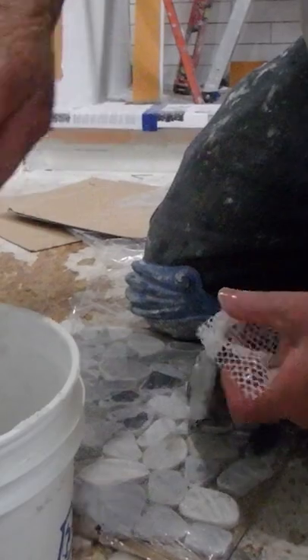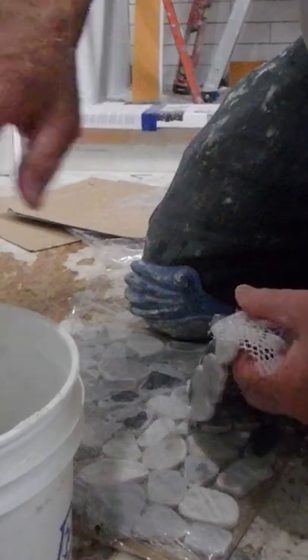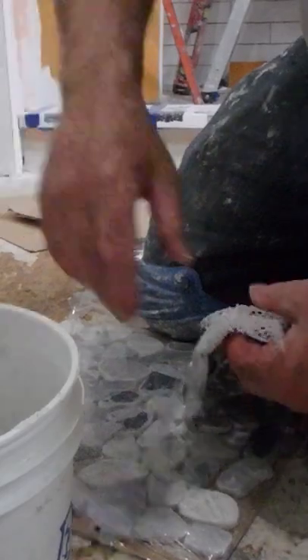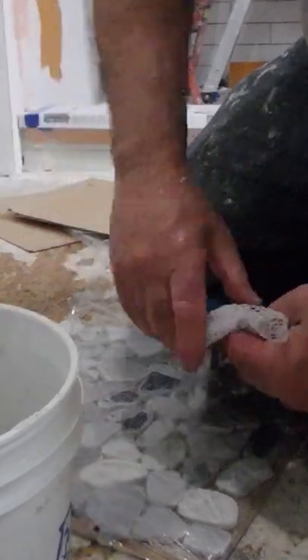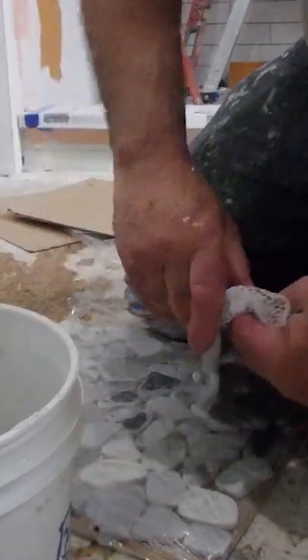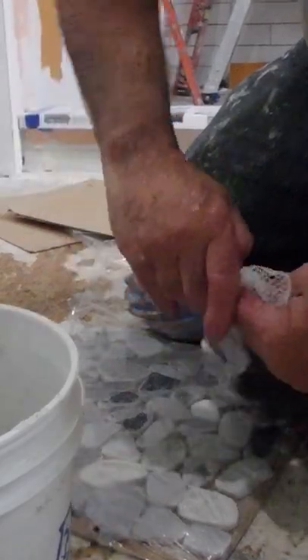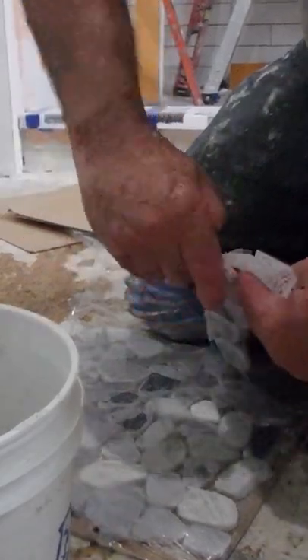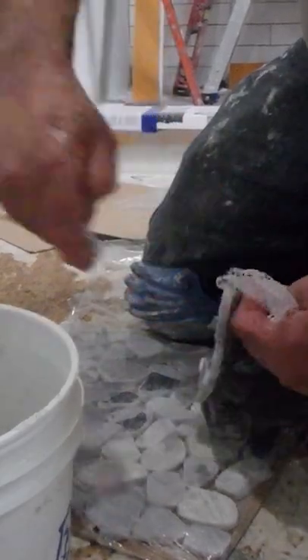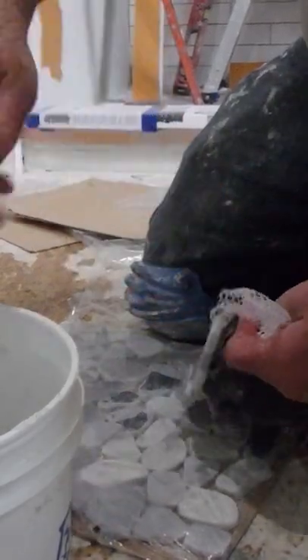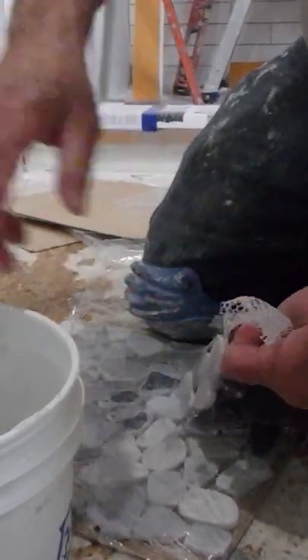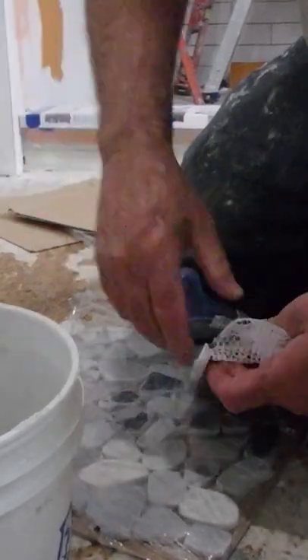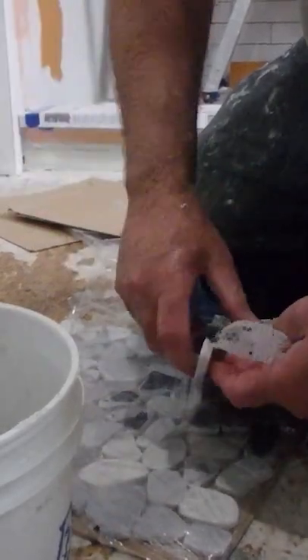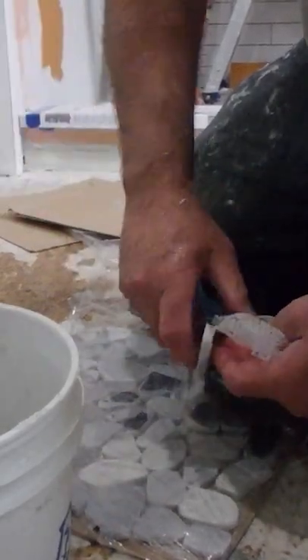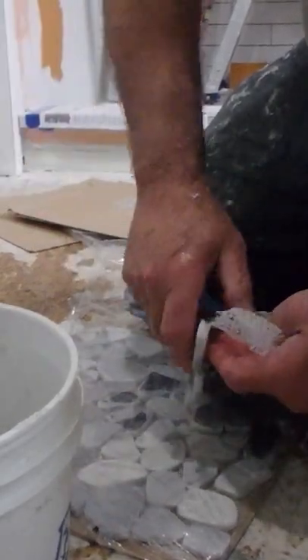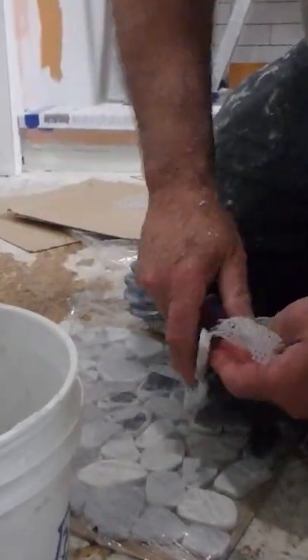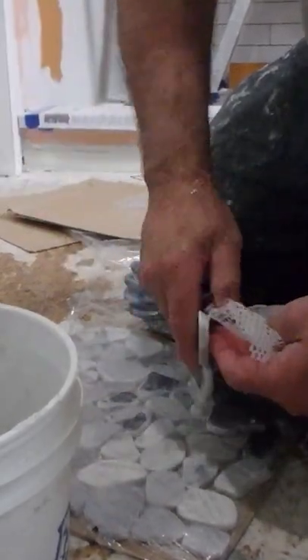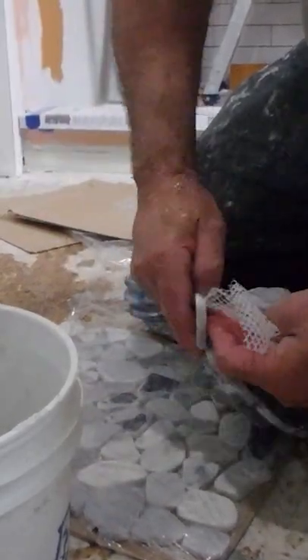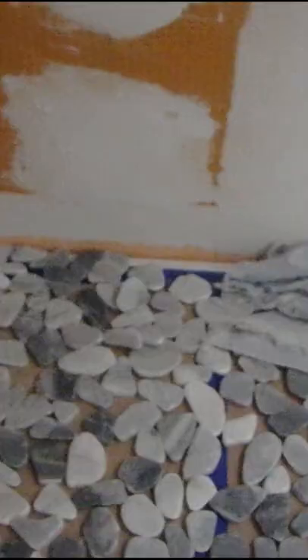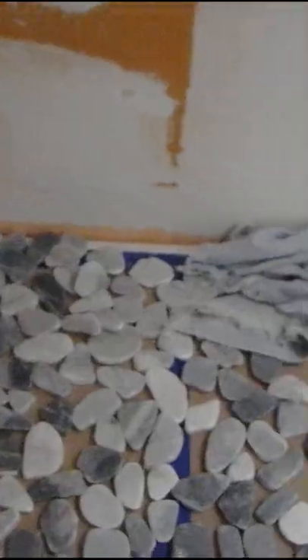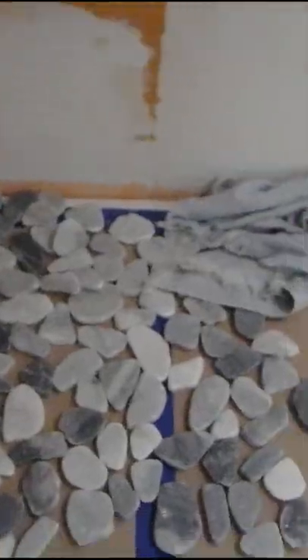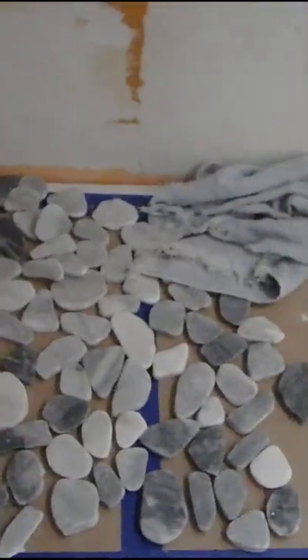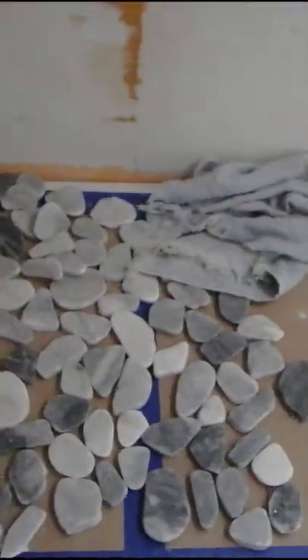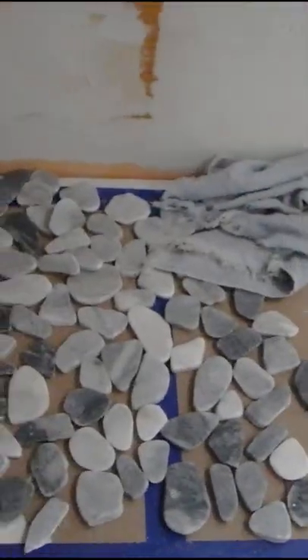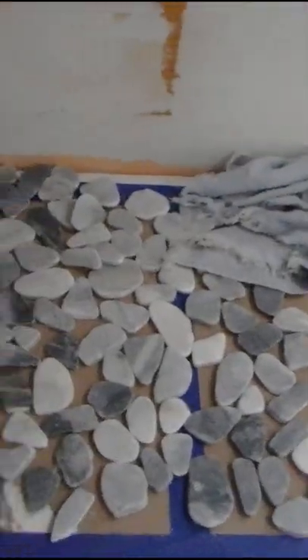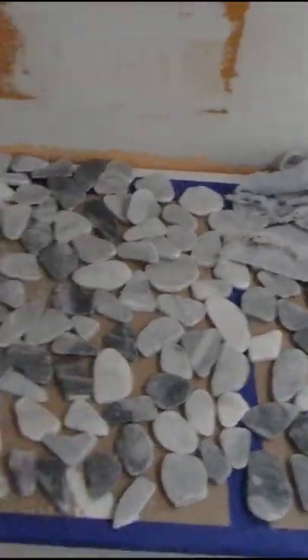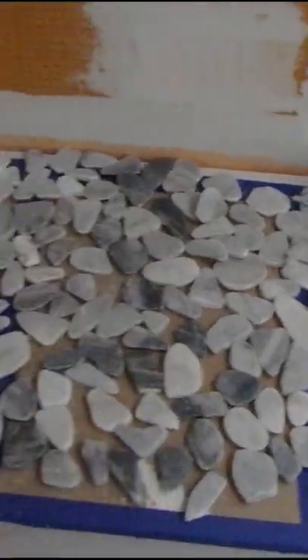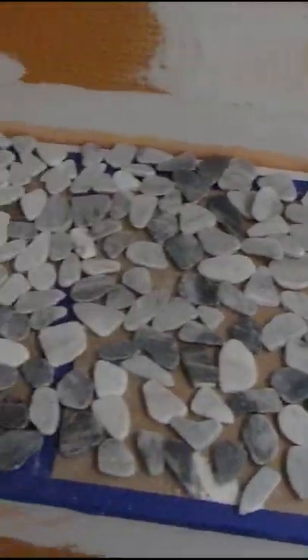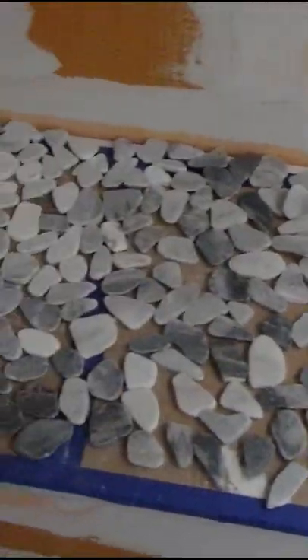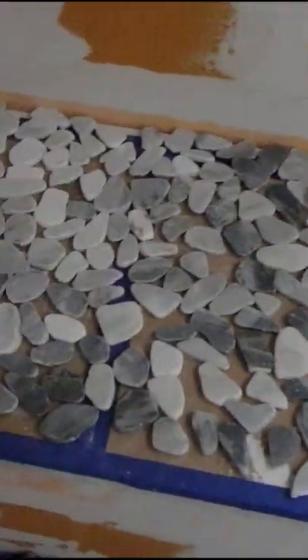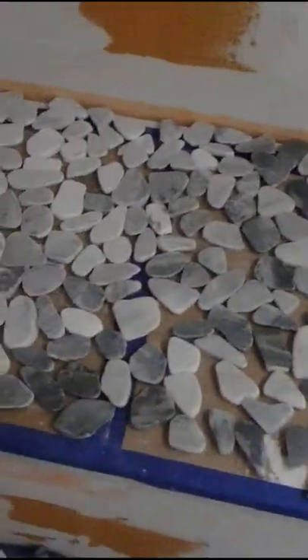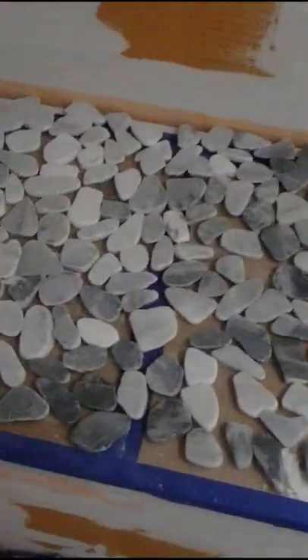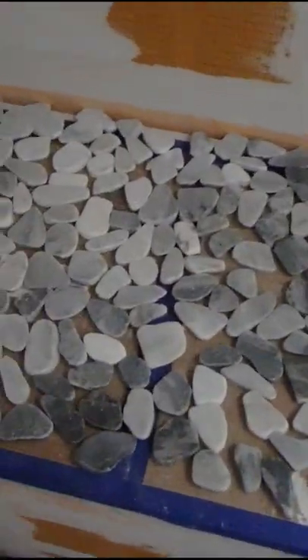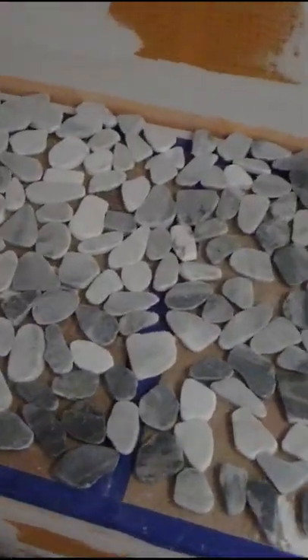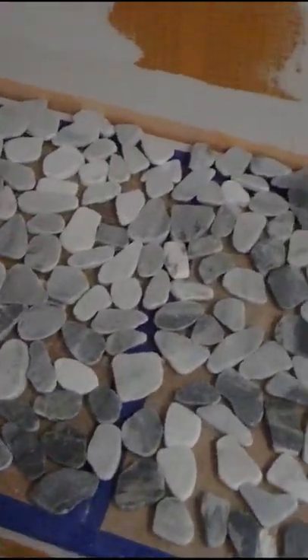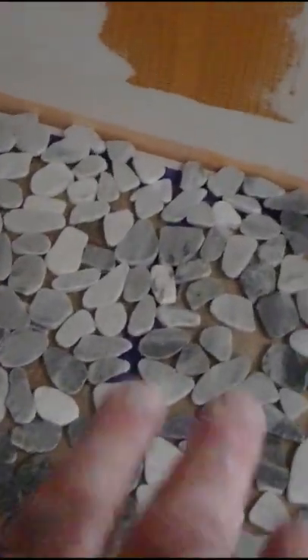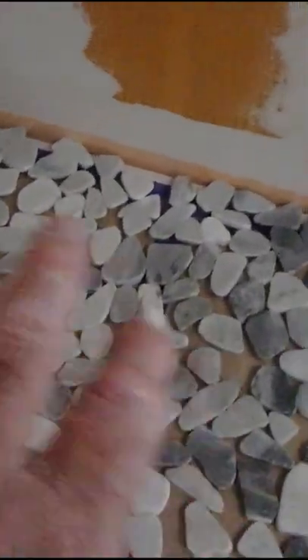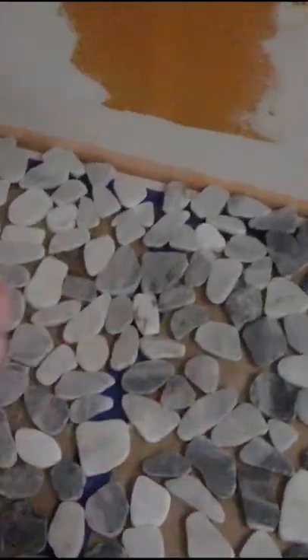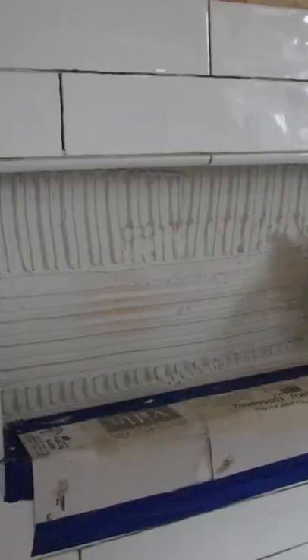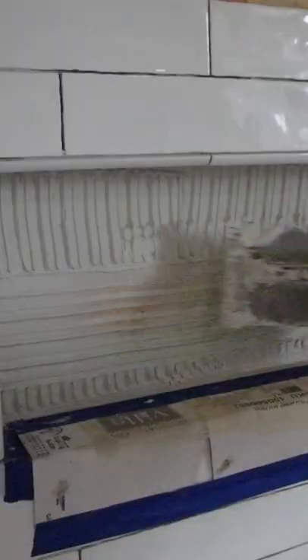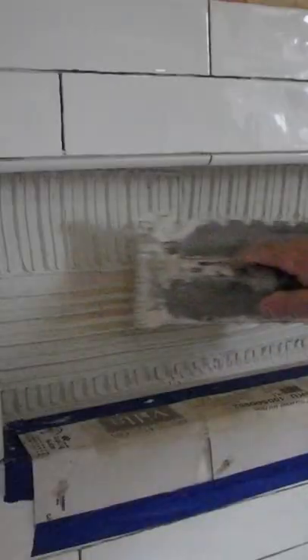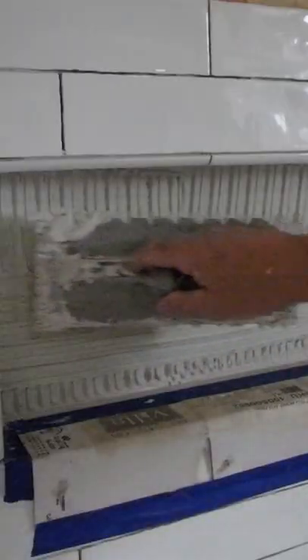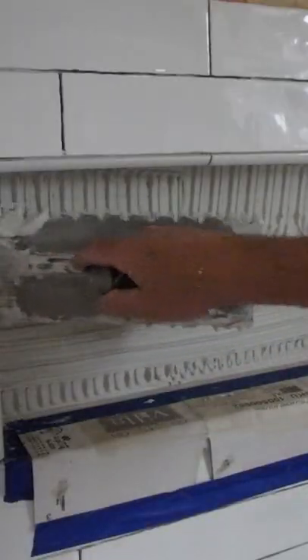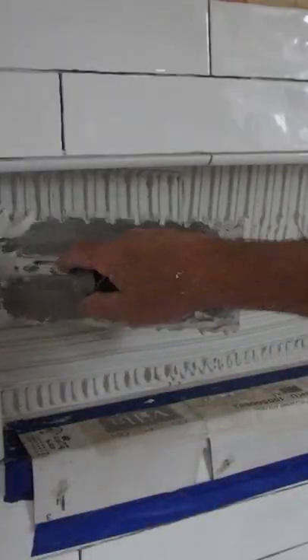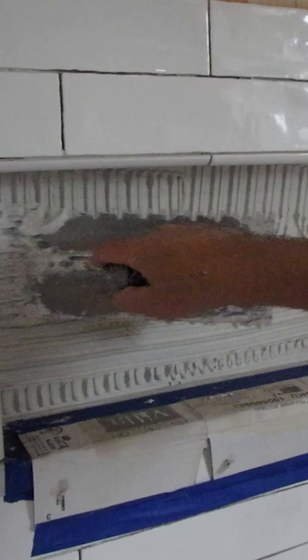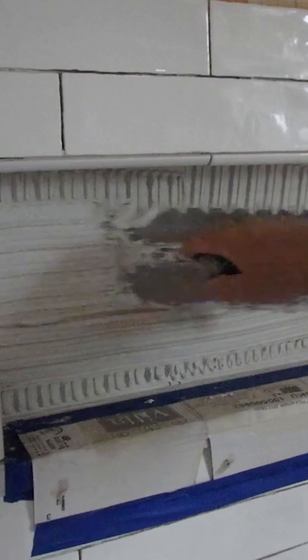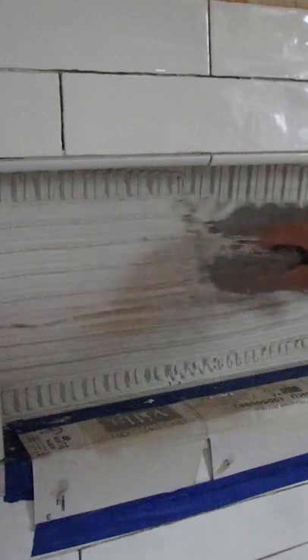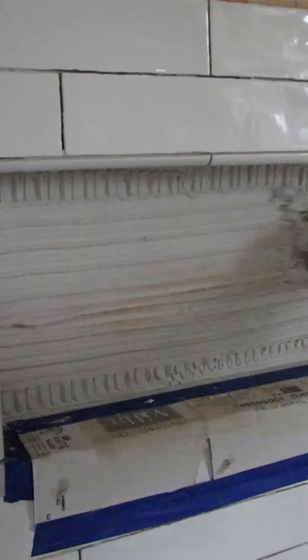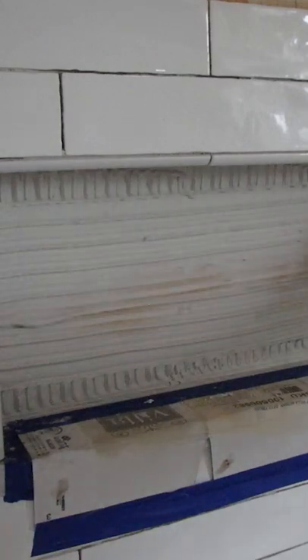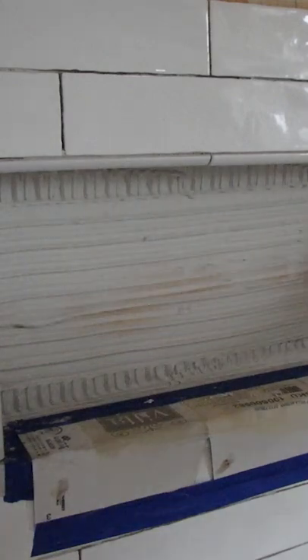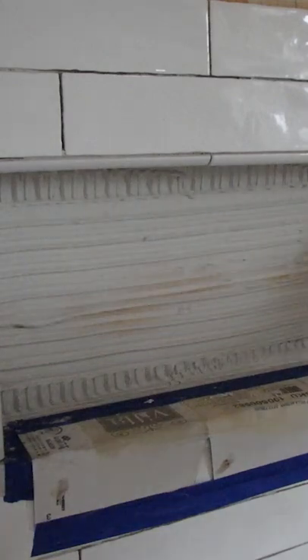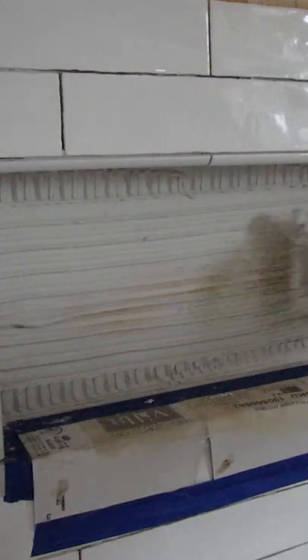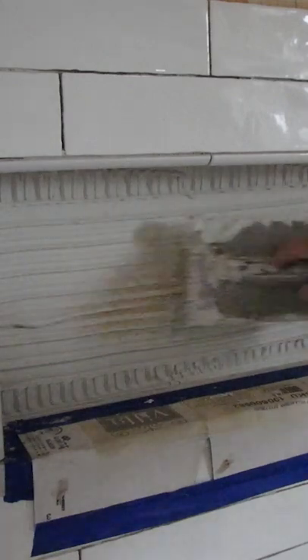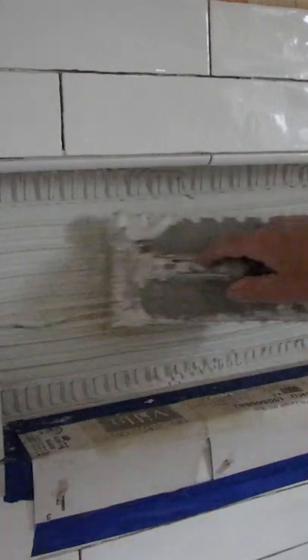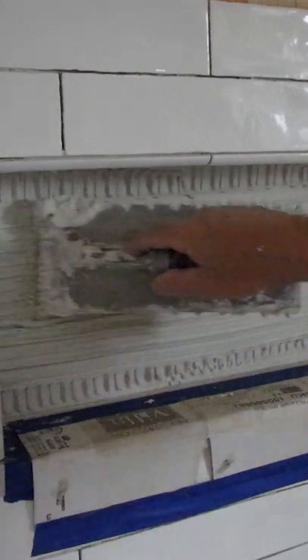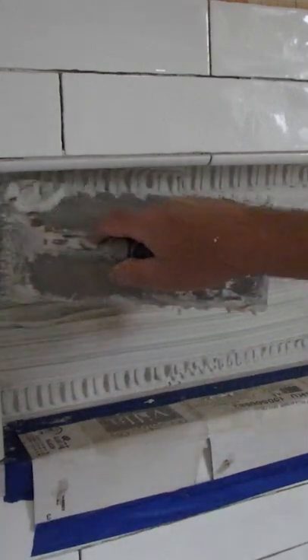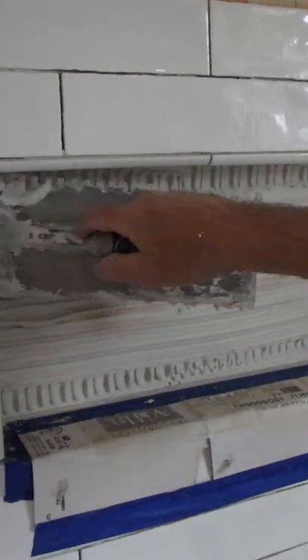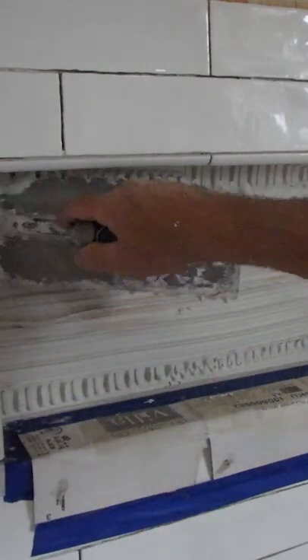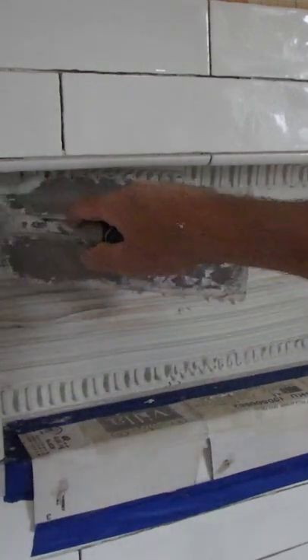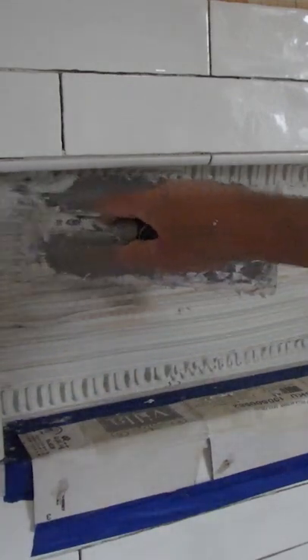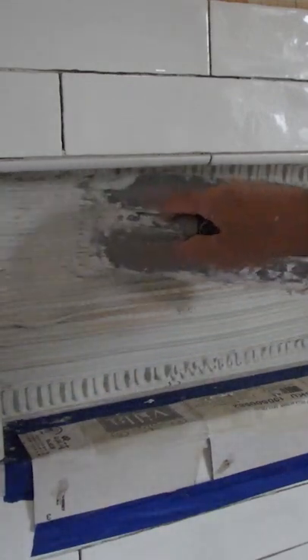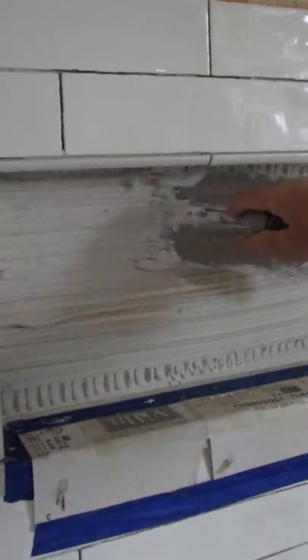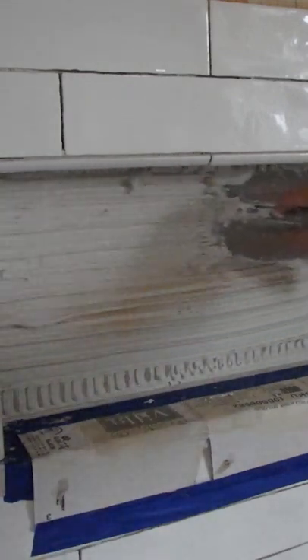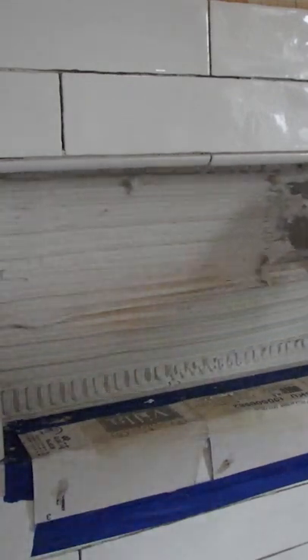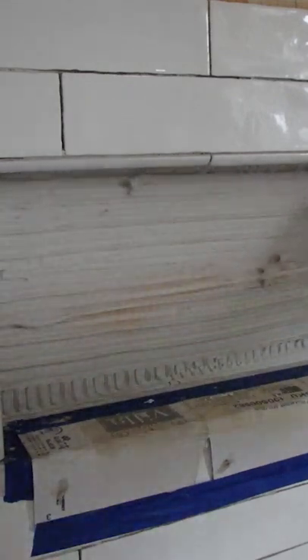Get a hold of the type of pebble tile you want, separate them from the mesh and lay them out. Use the appropriate size trowel to spread your thin set in the back of the niche.